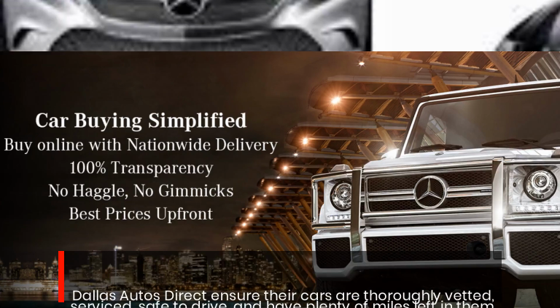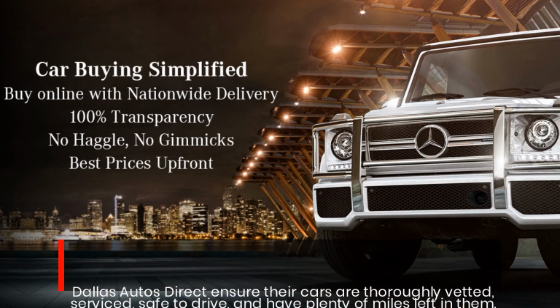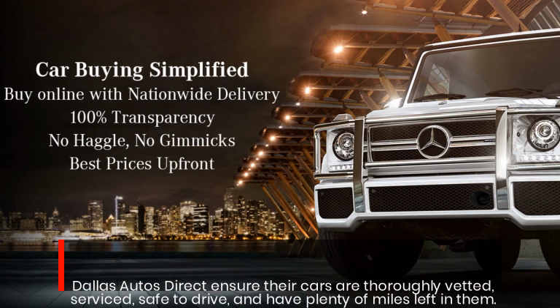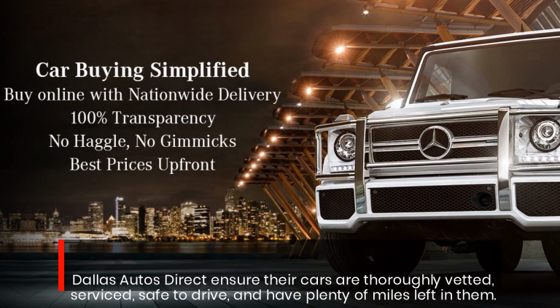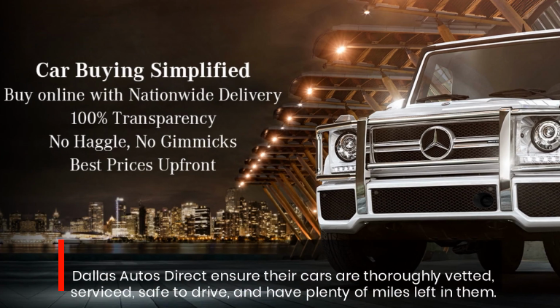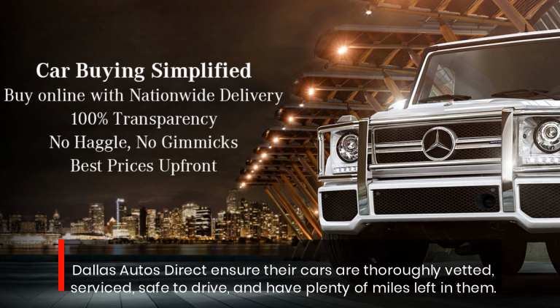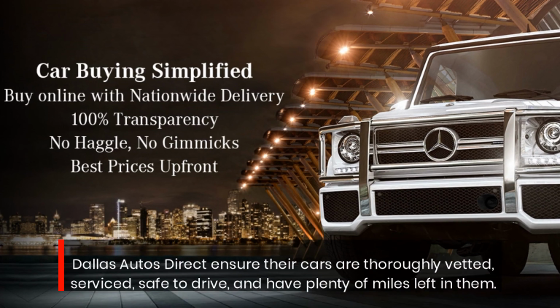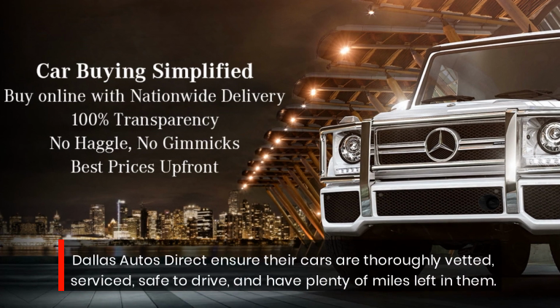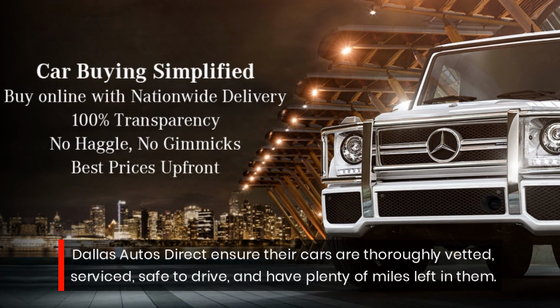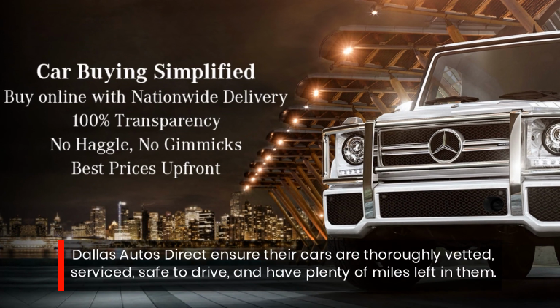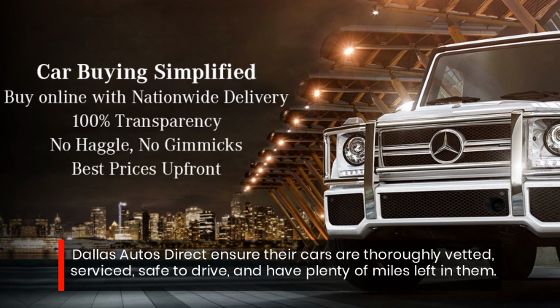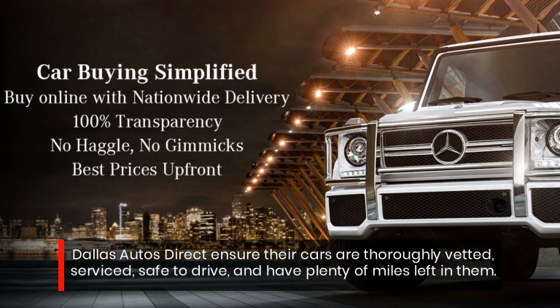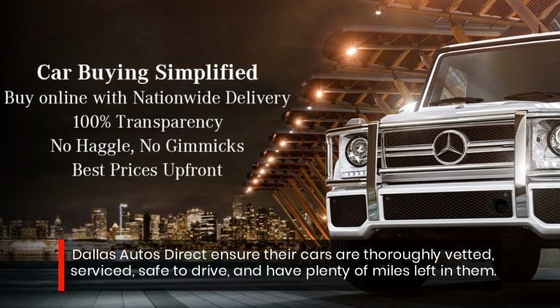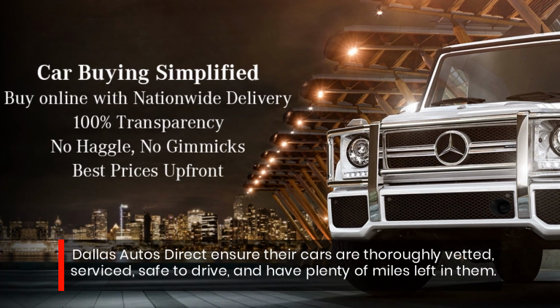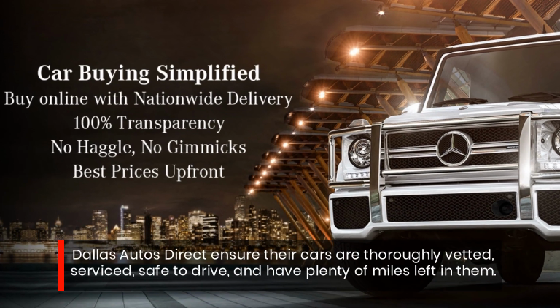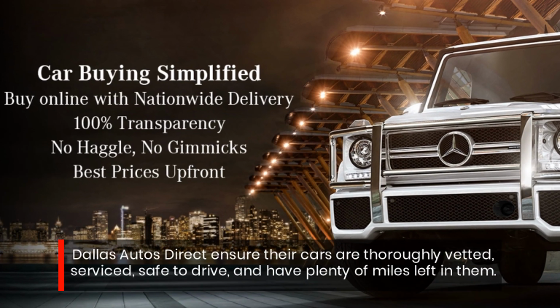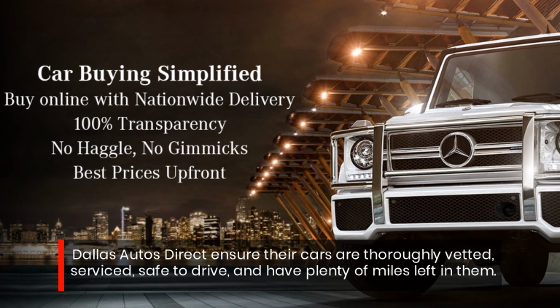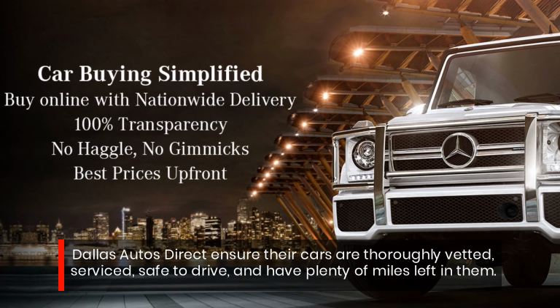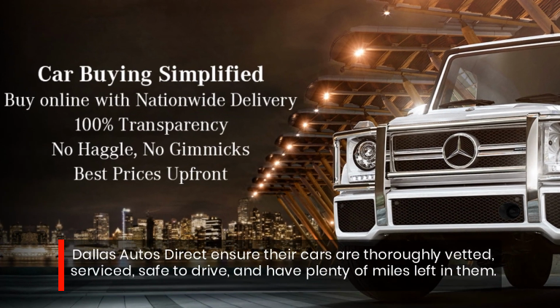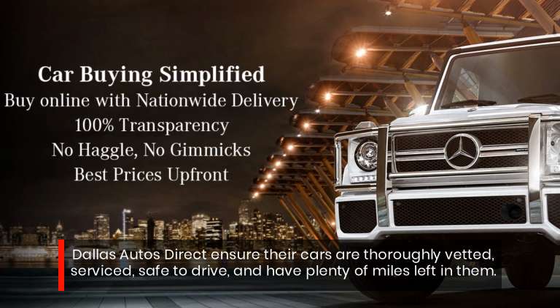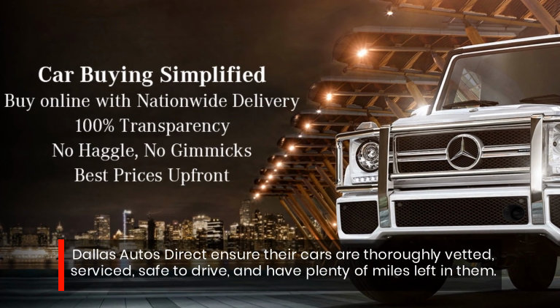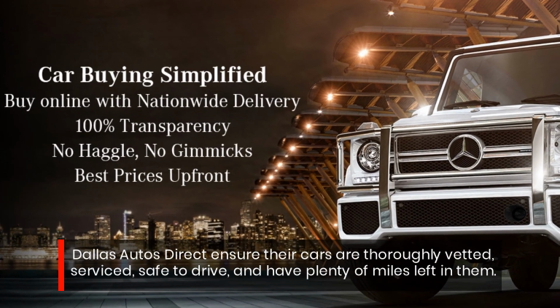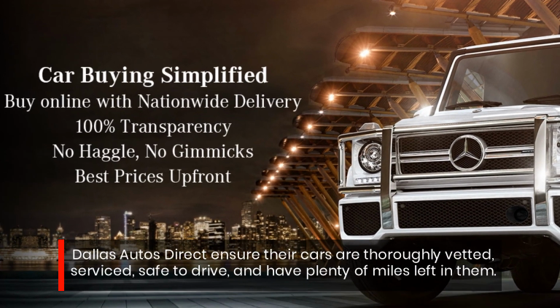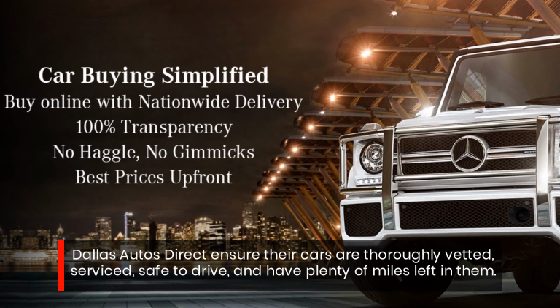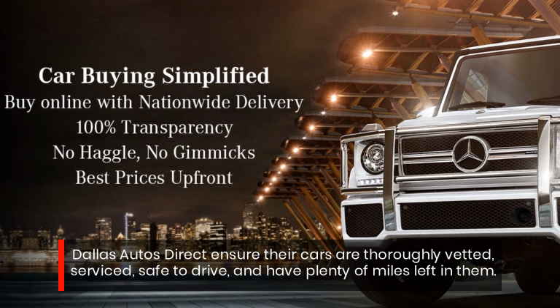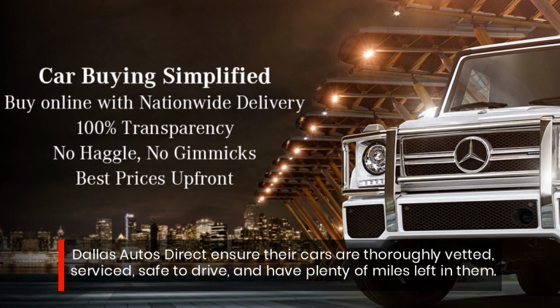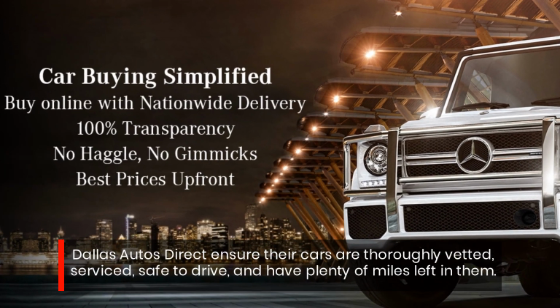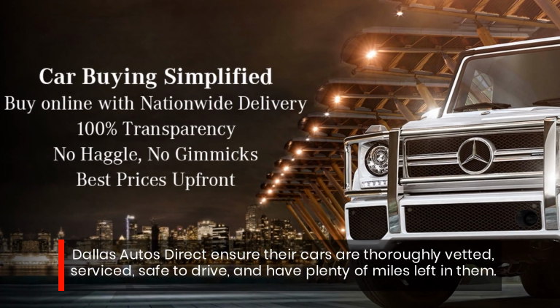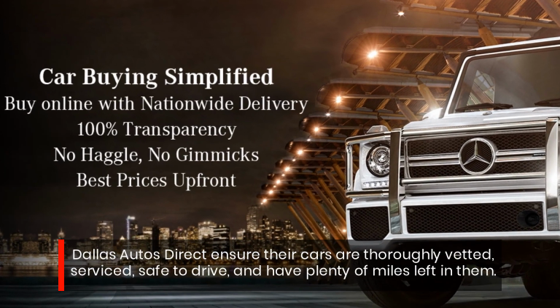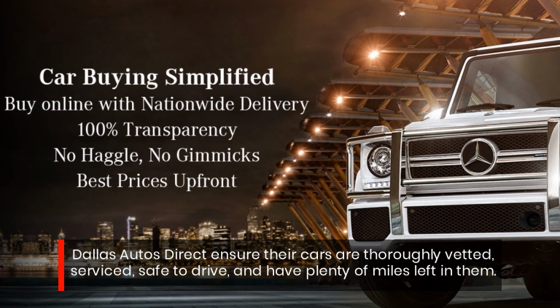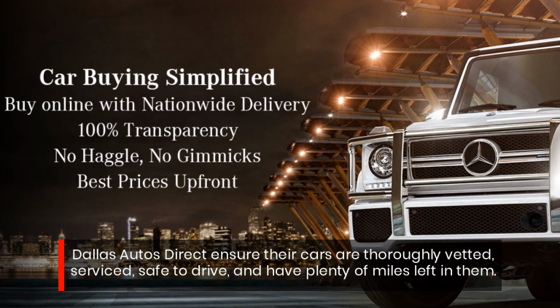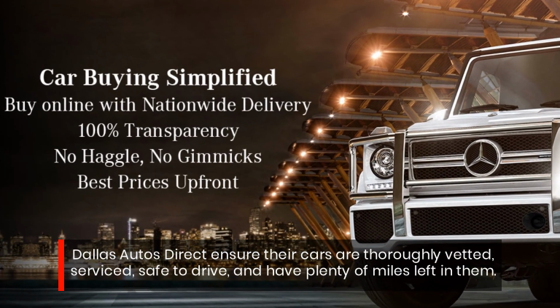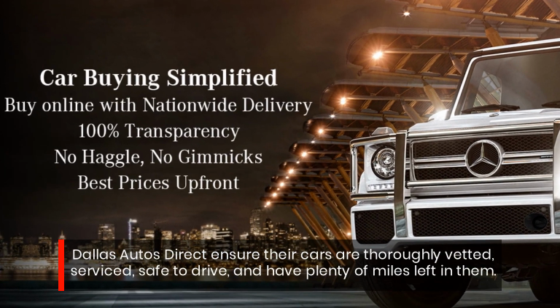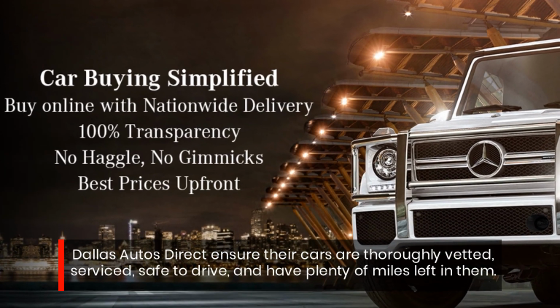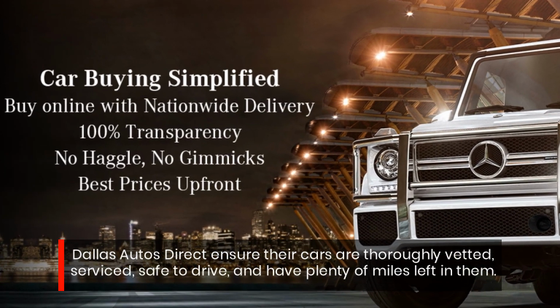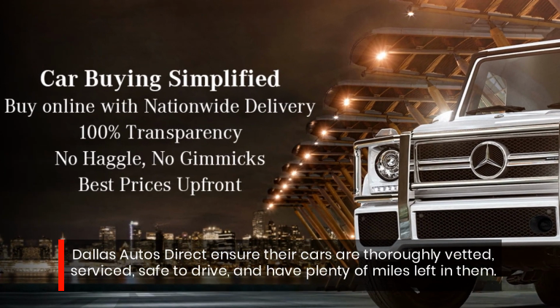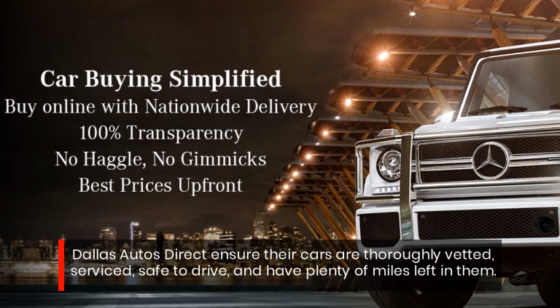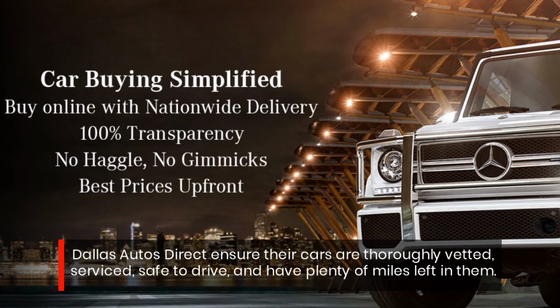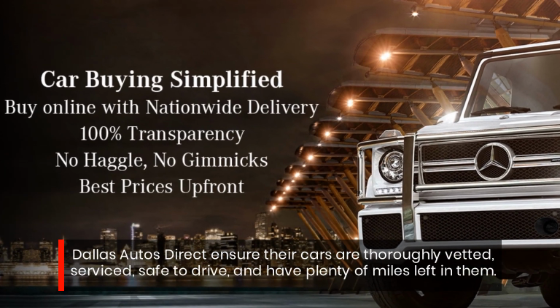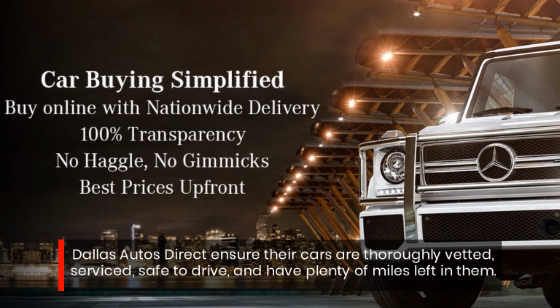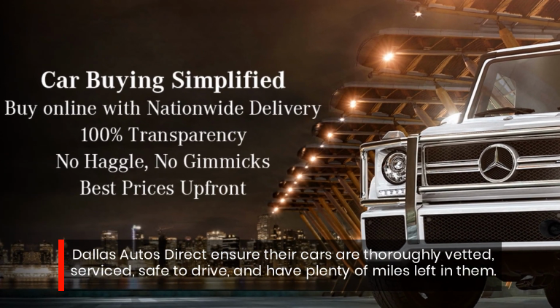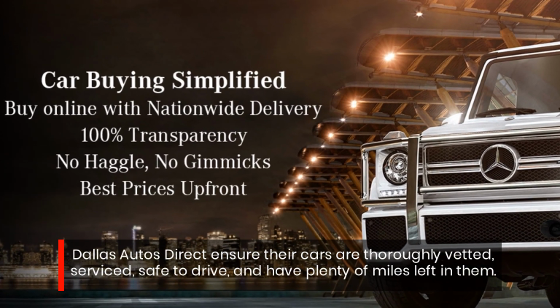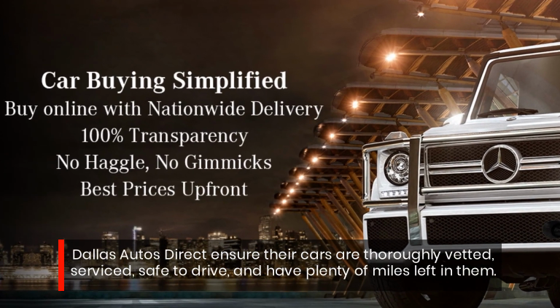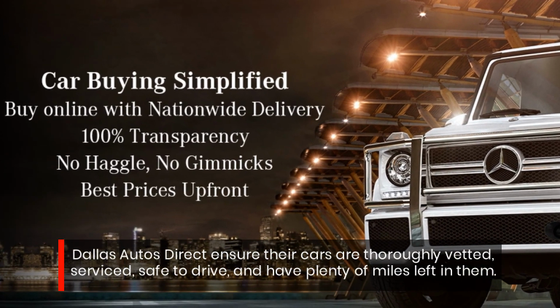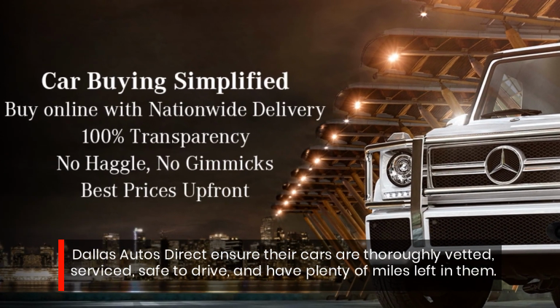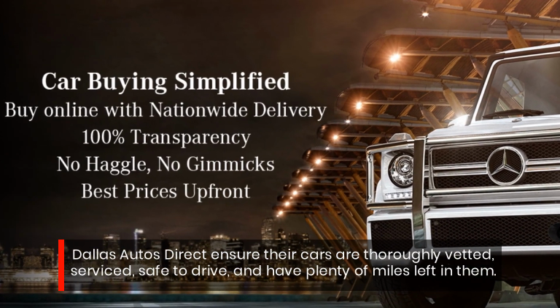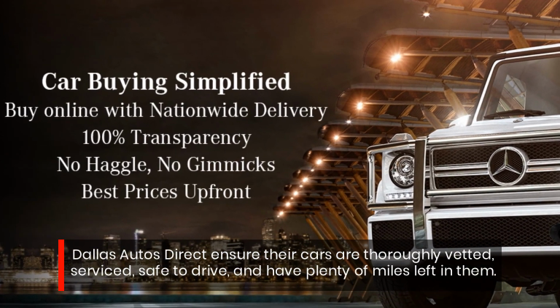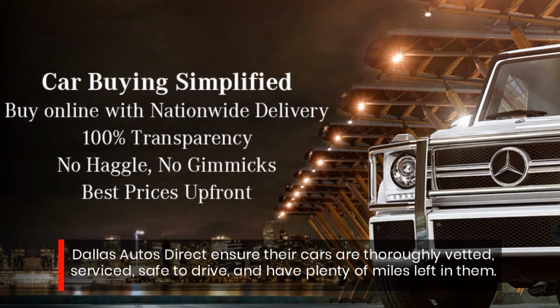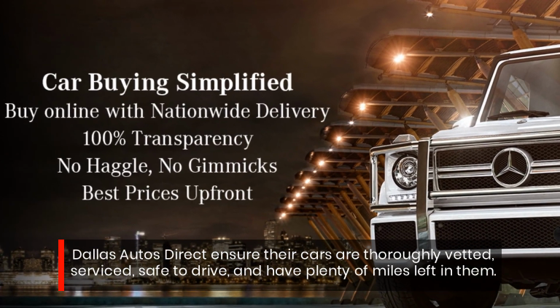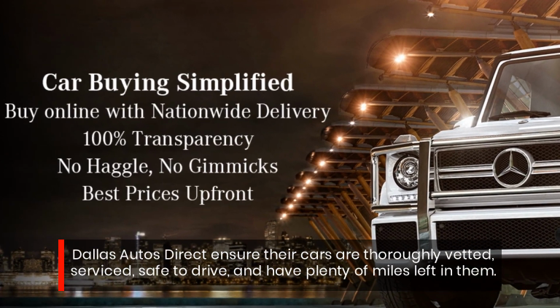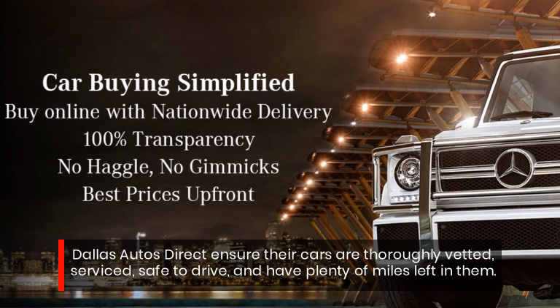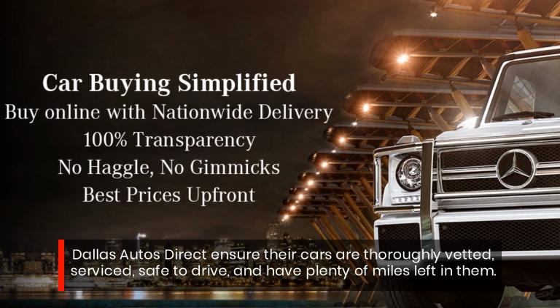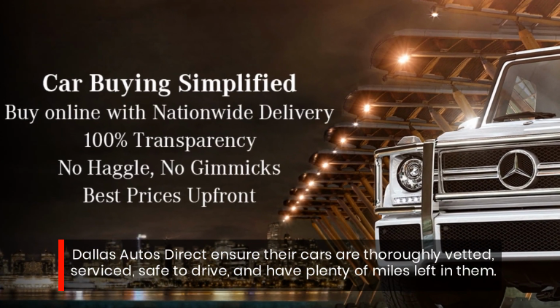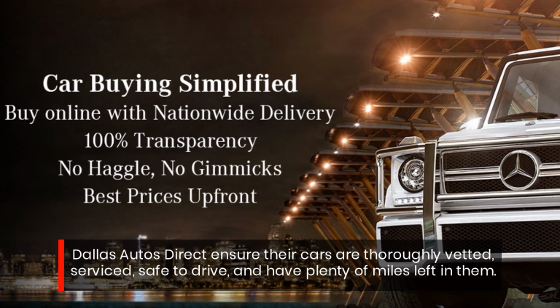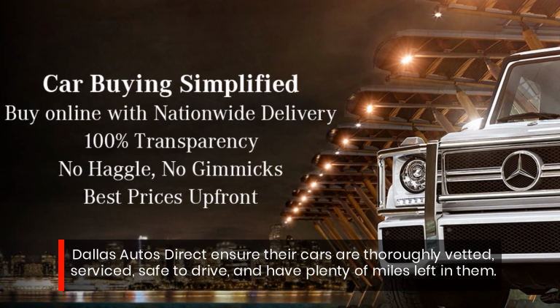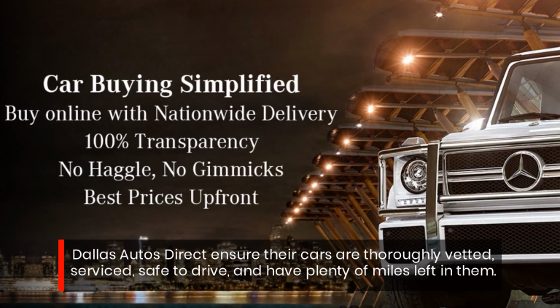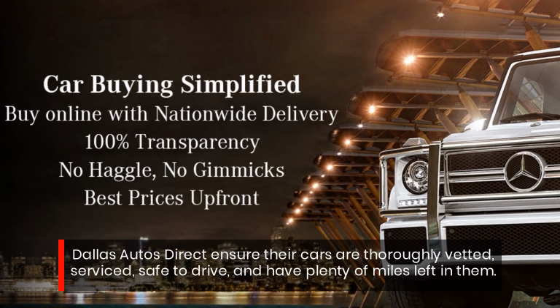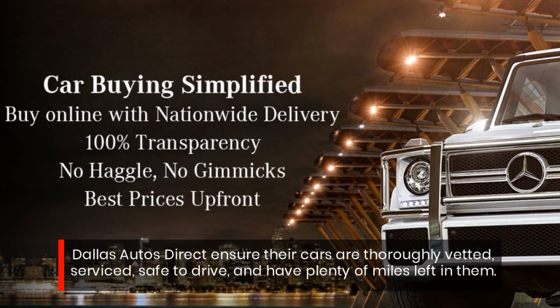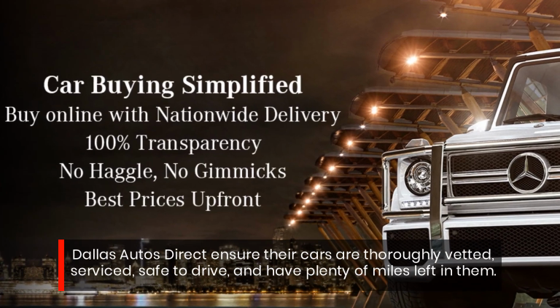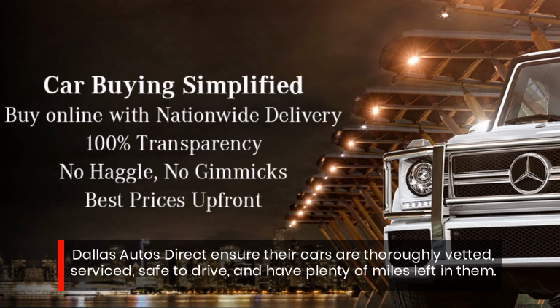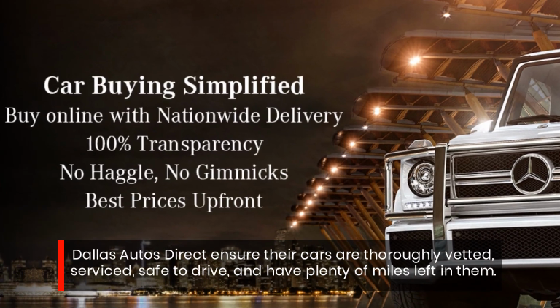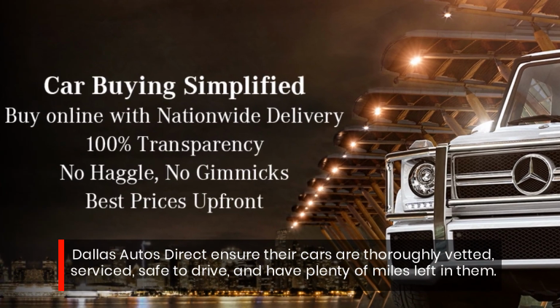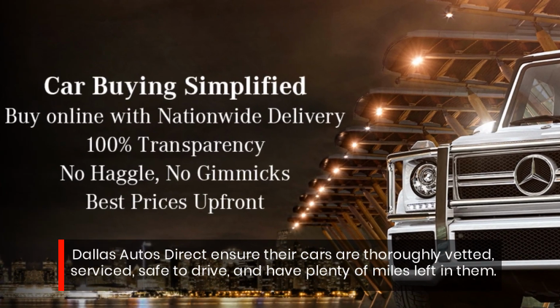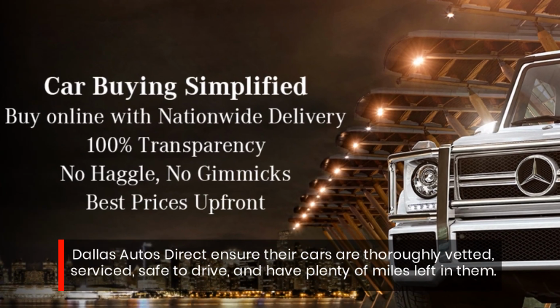Dallas Autos Direct ensures their cars are thoroughly vetted, serviced, safe to drive, and have plenty of miles left in them.